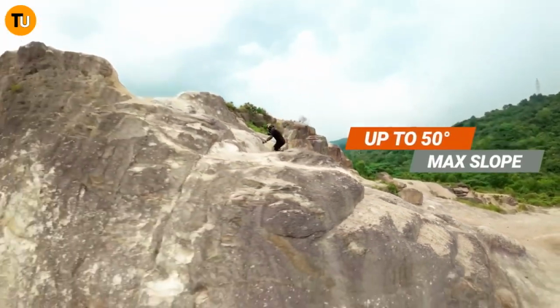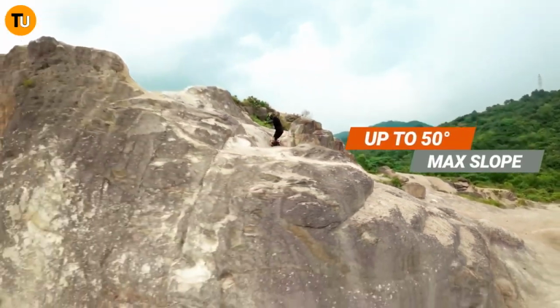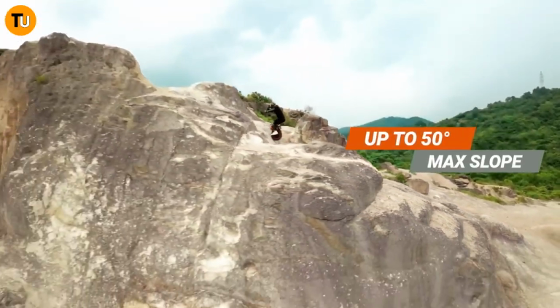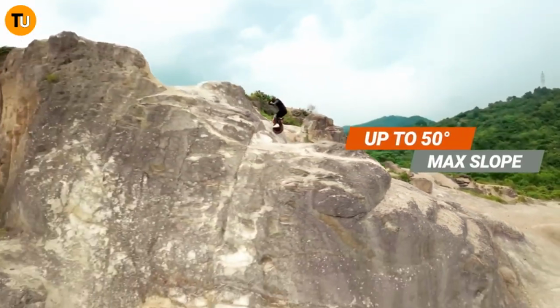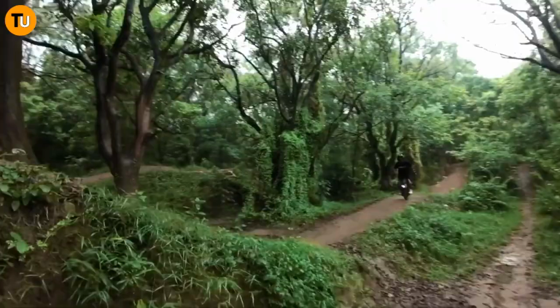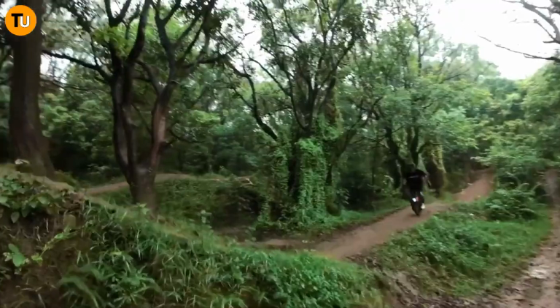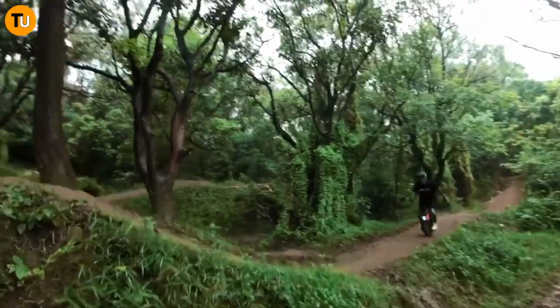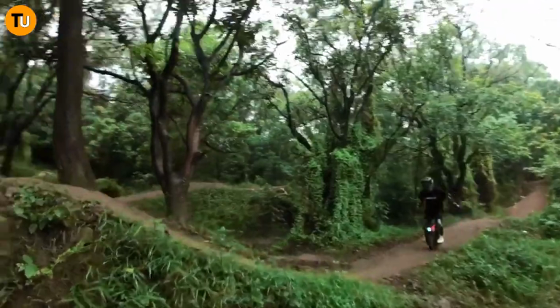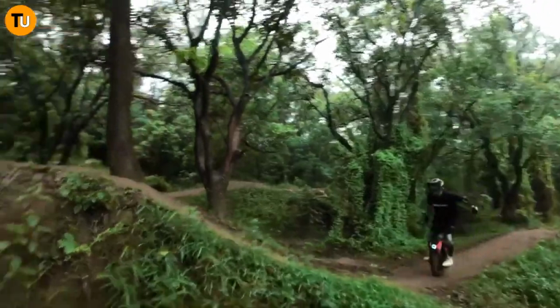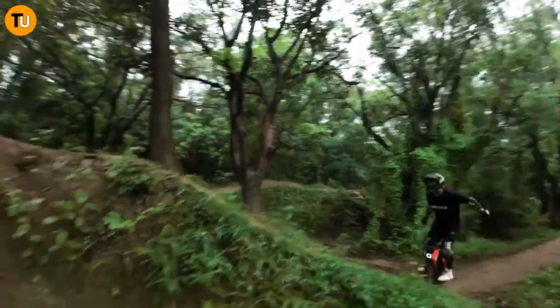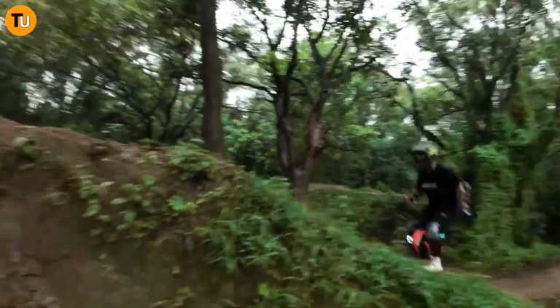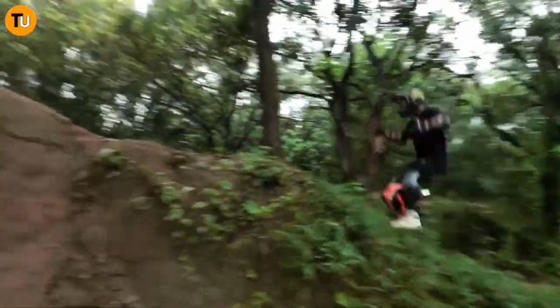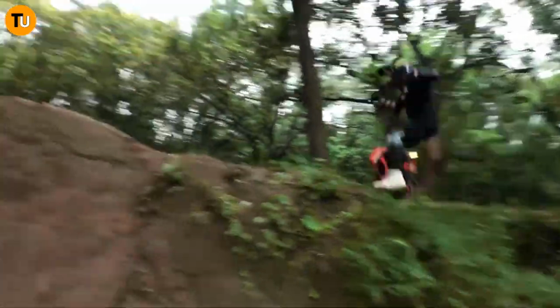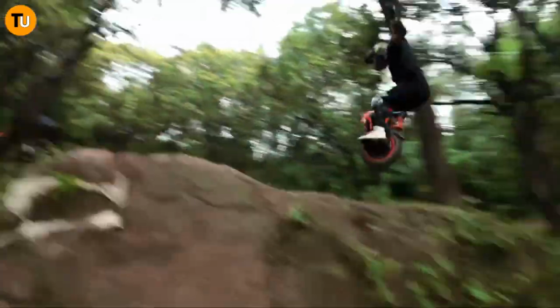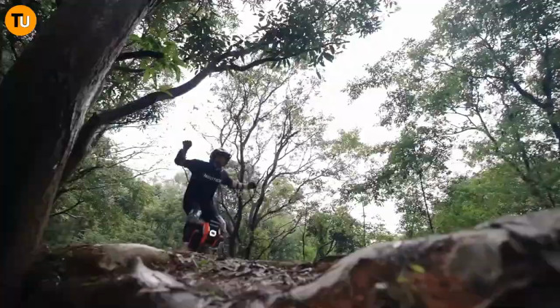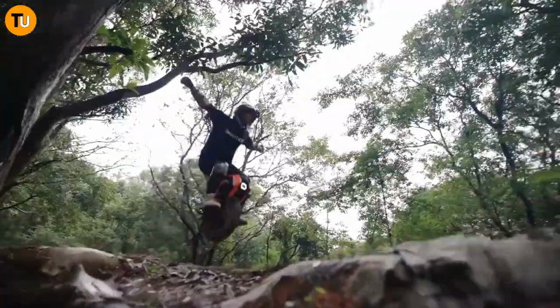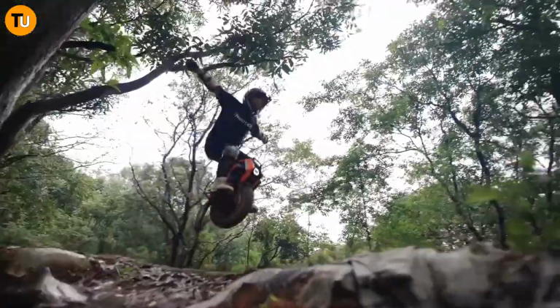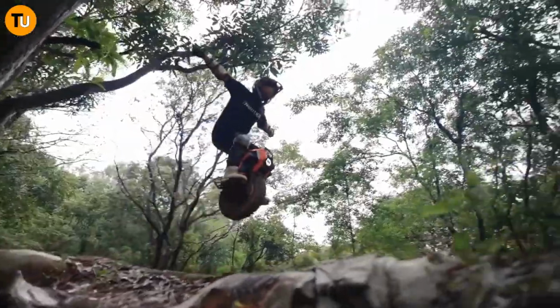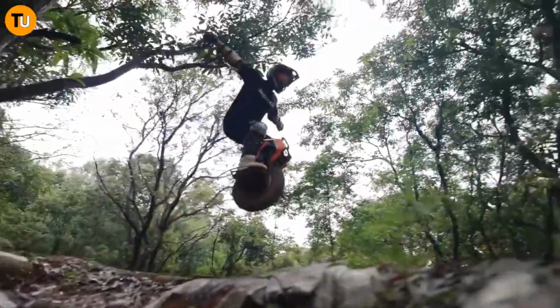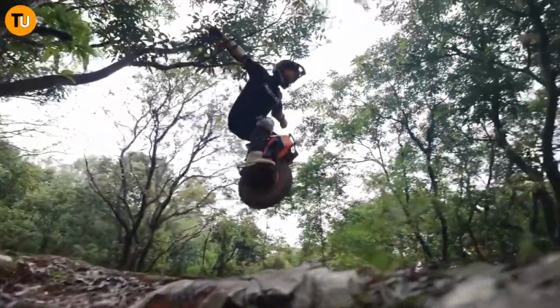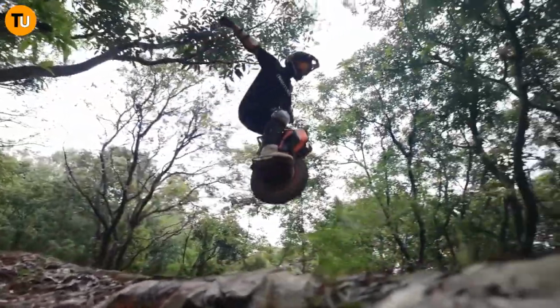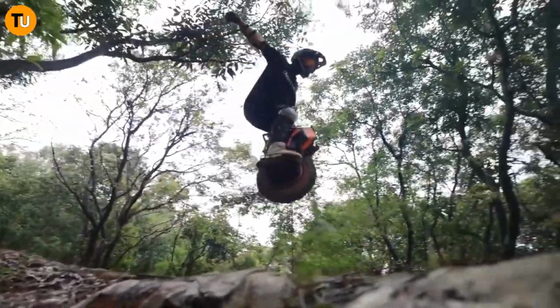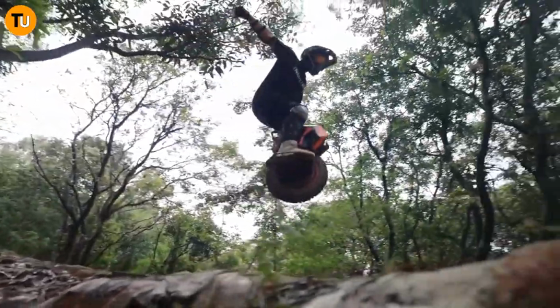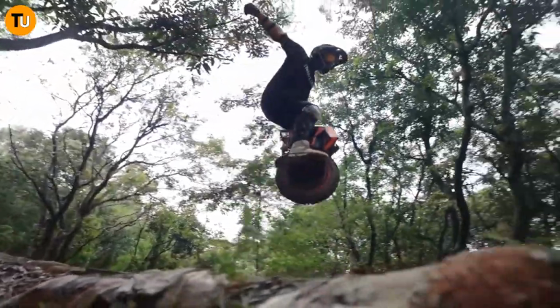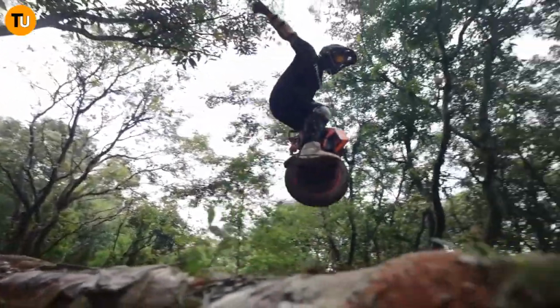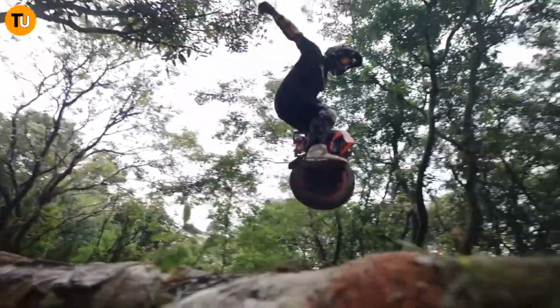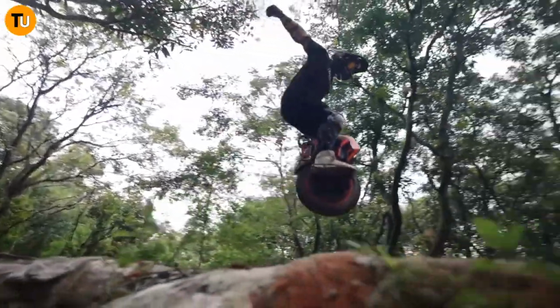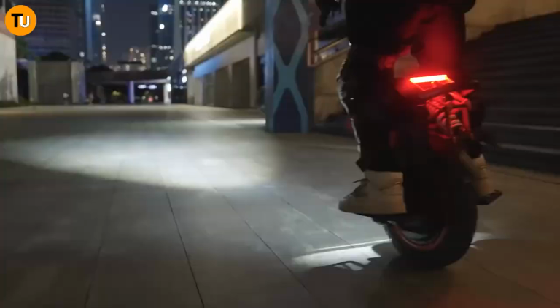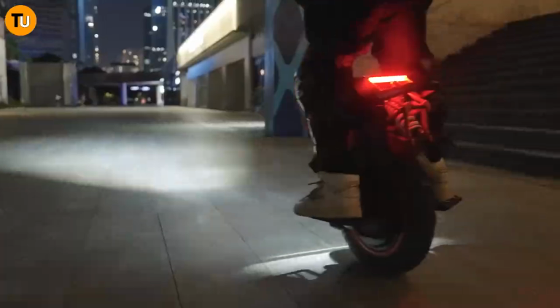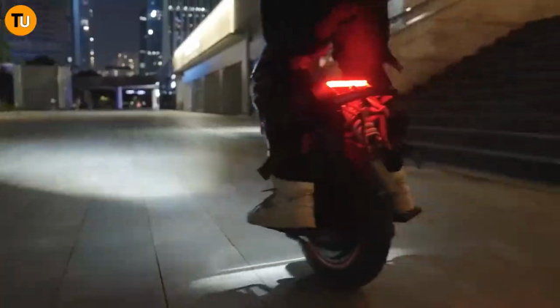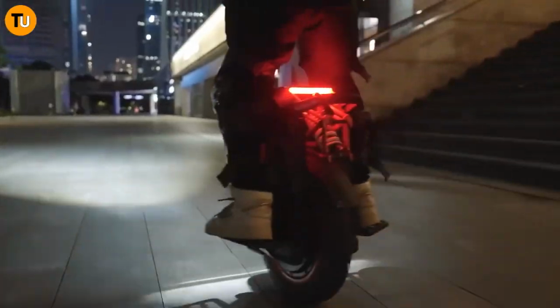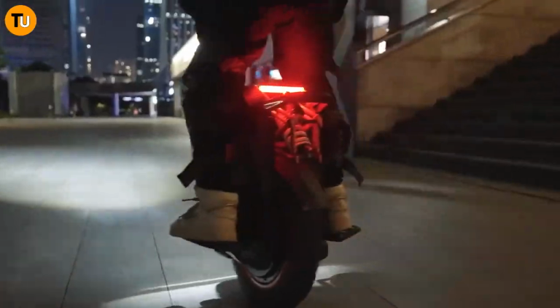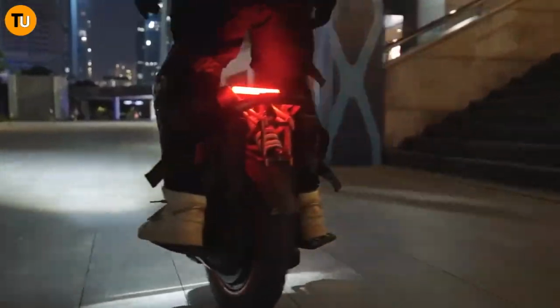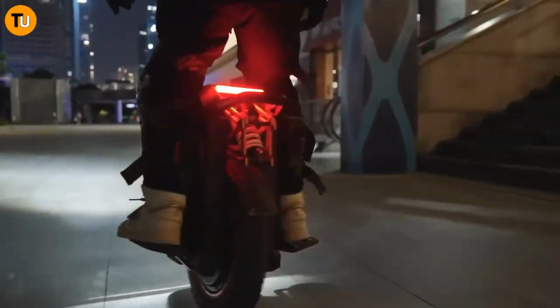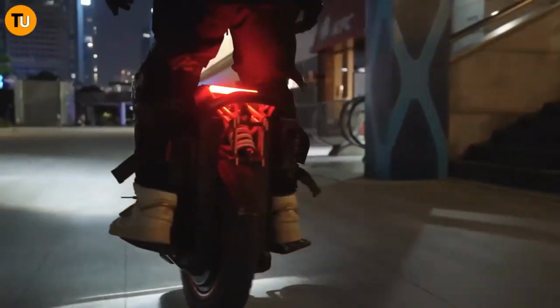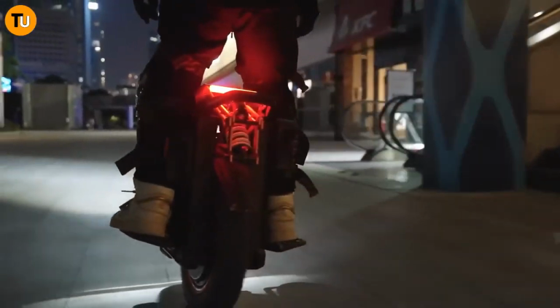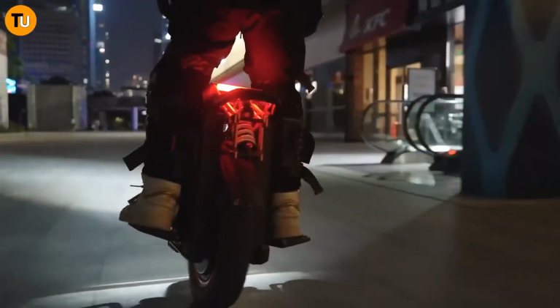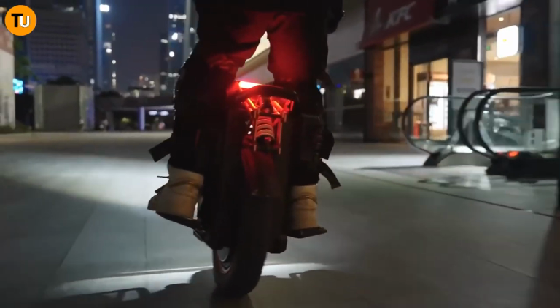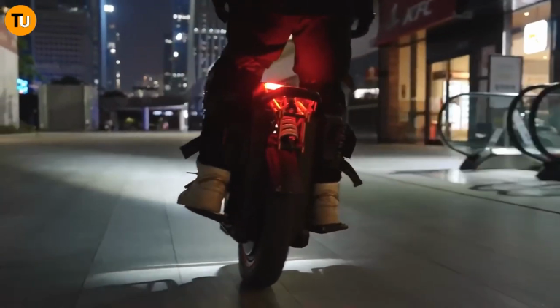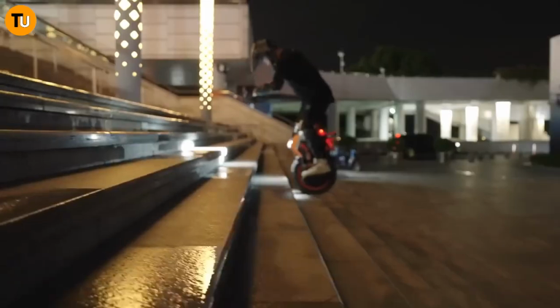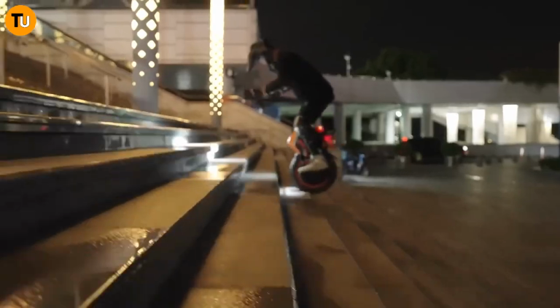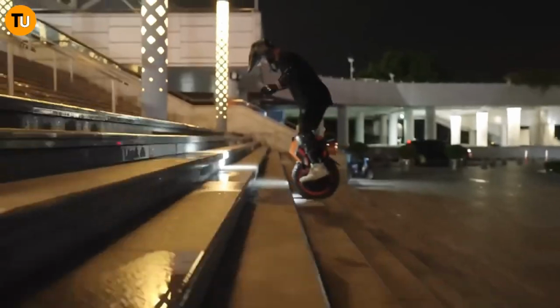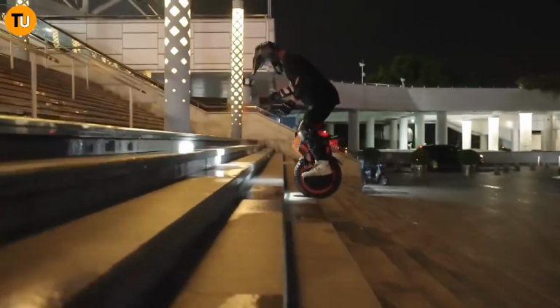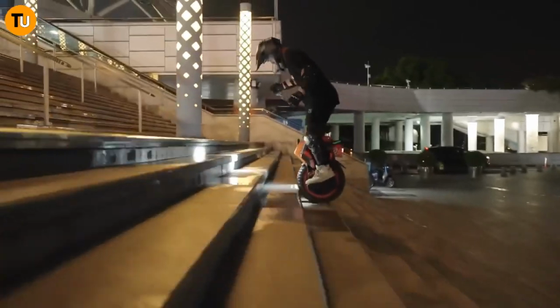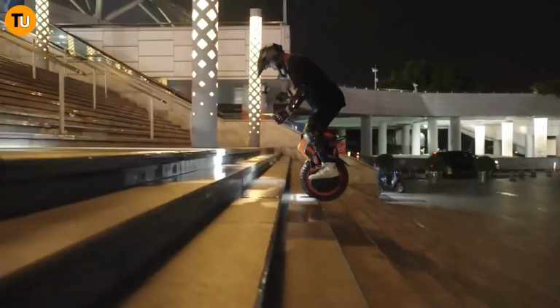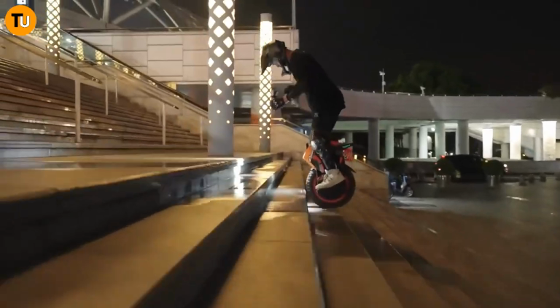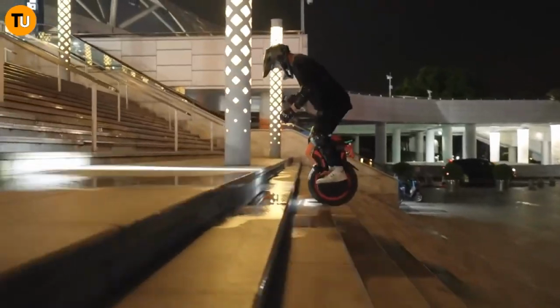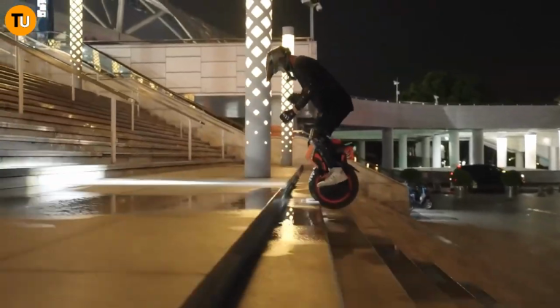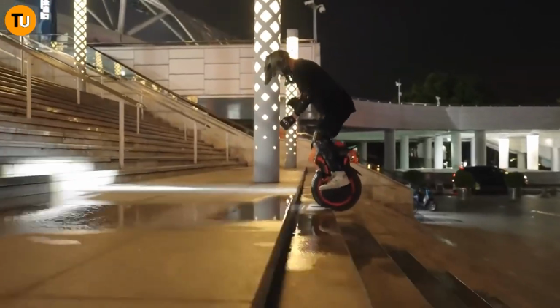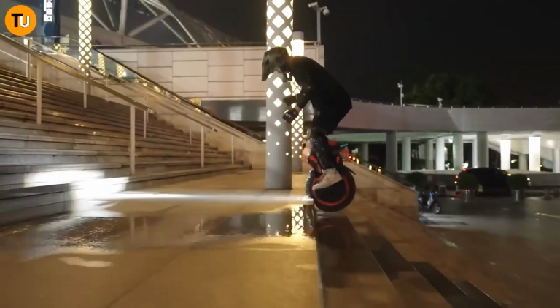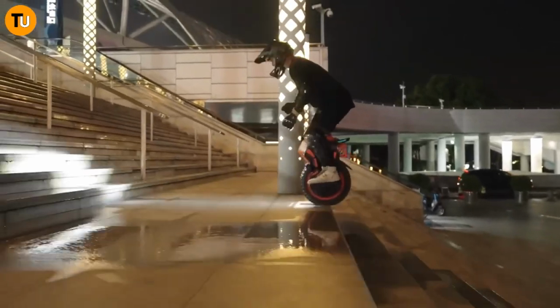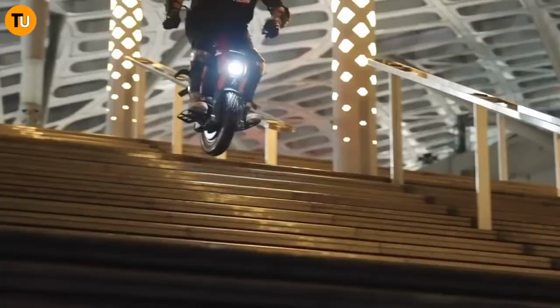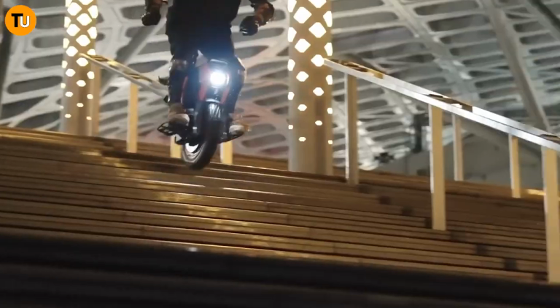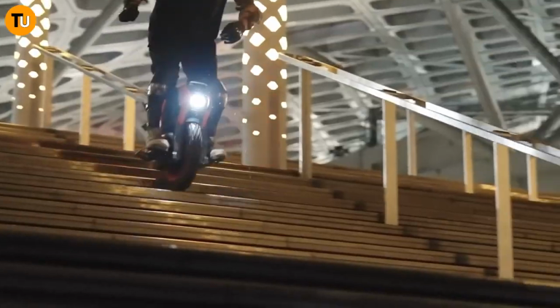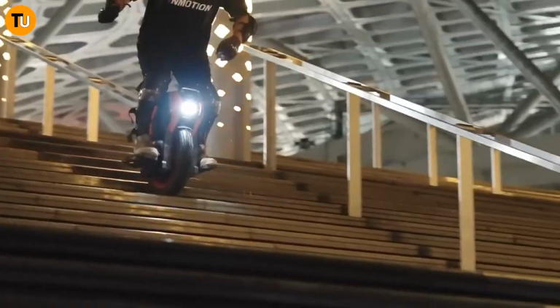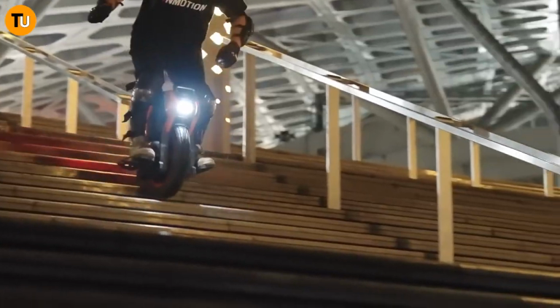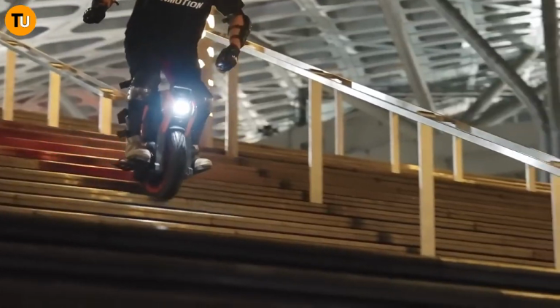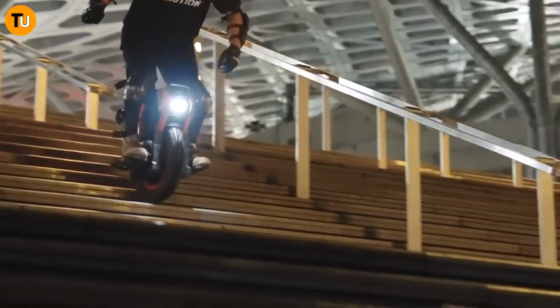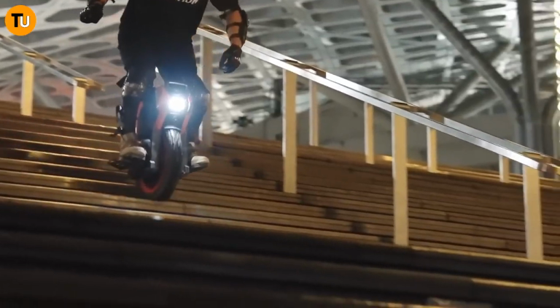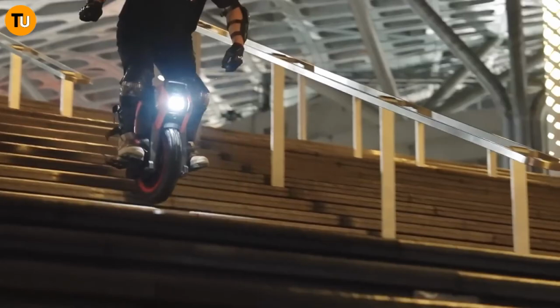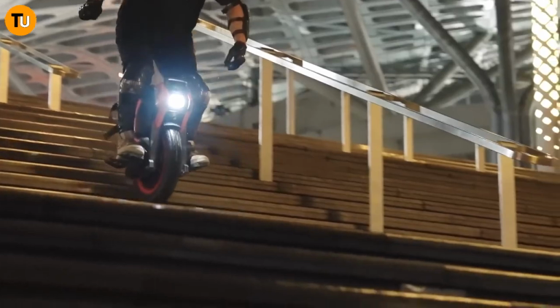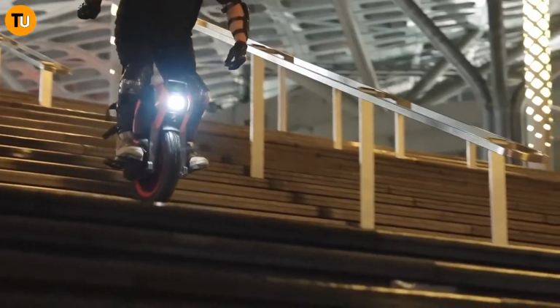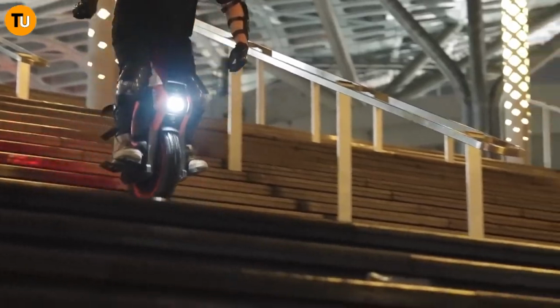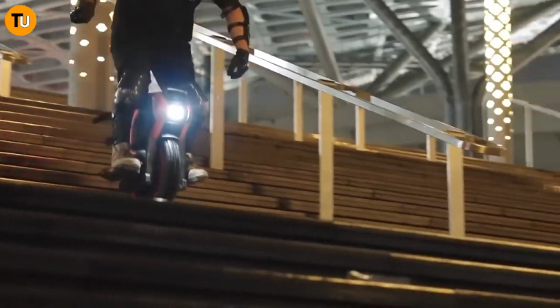So what are you waiting for? Strap in and get ready to conquer every terrain imaginable with the unstoppable V14 electric unicycle.